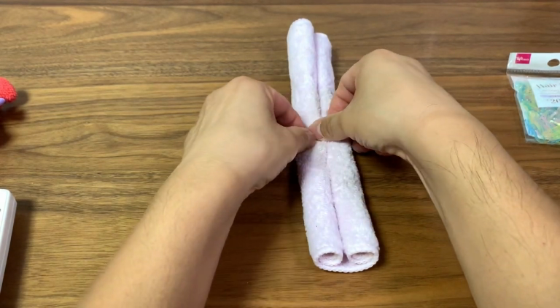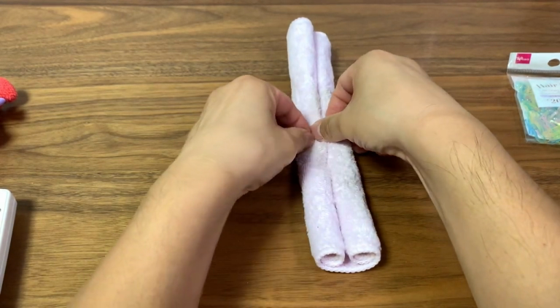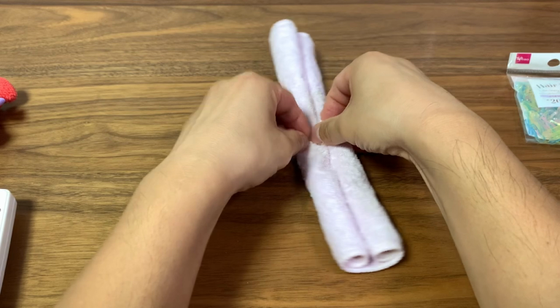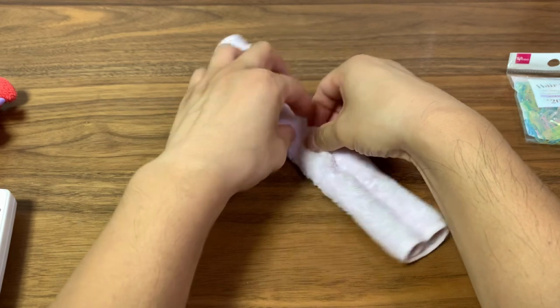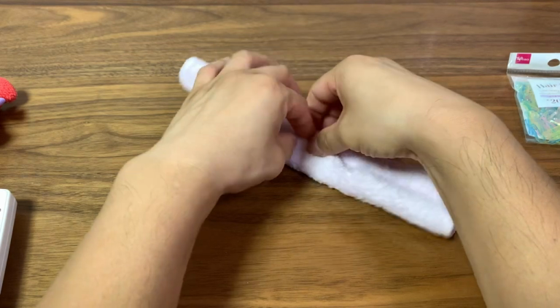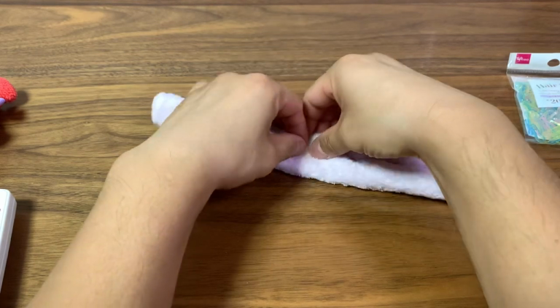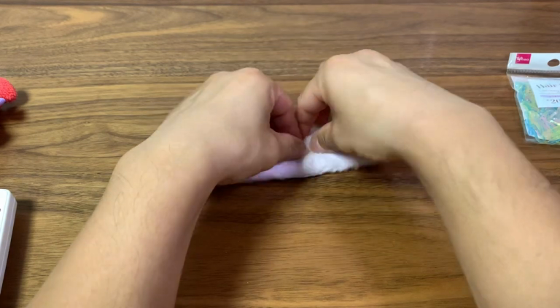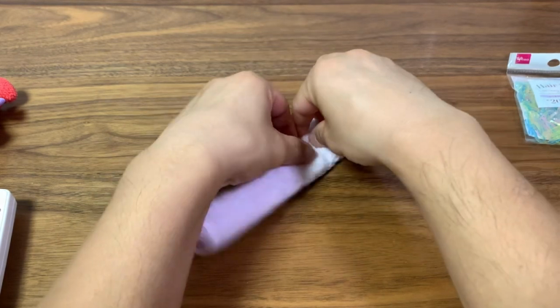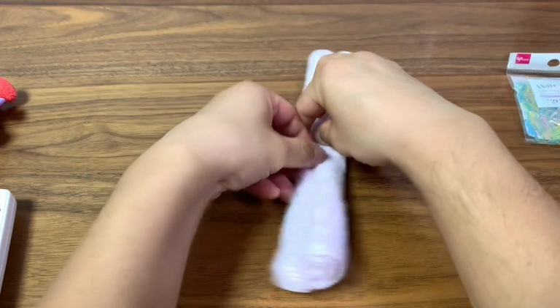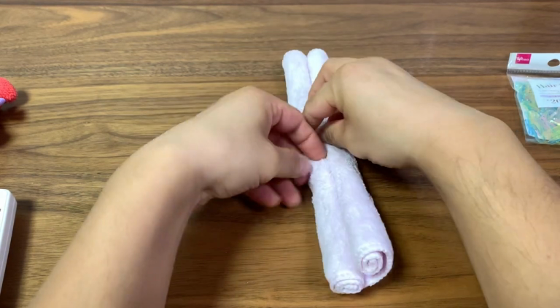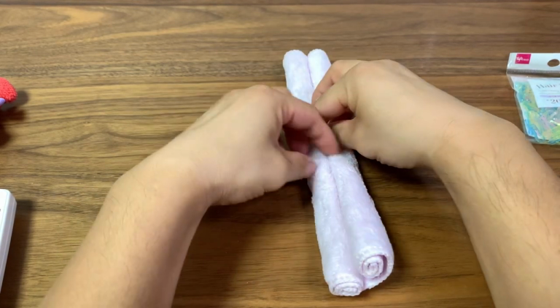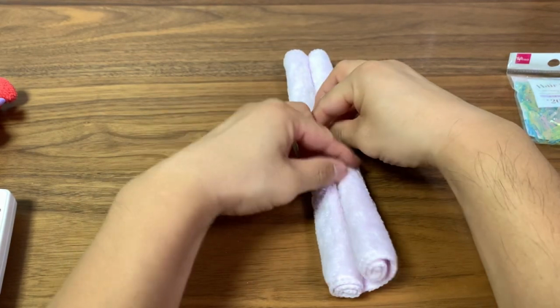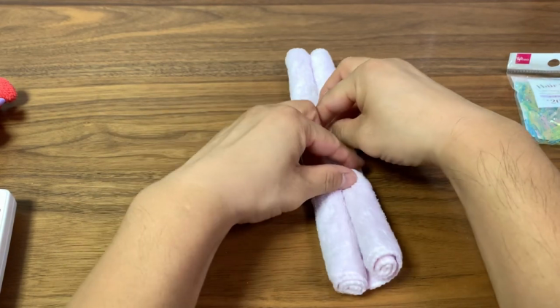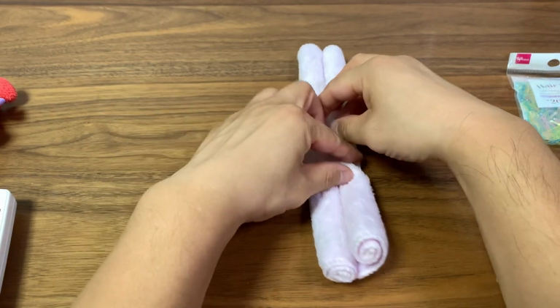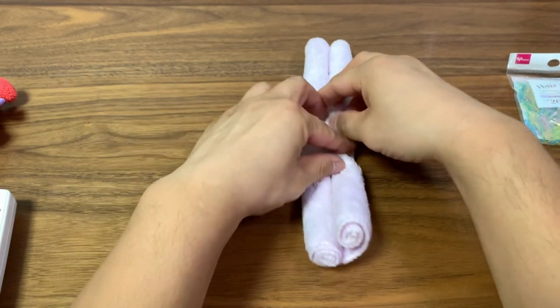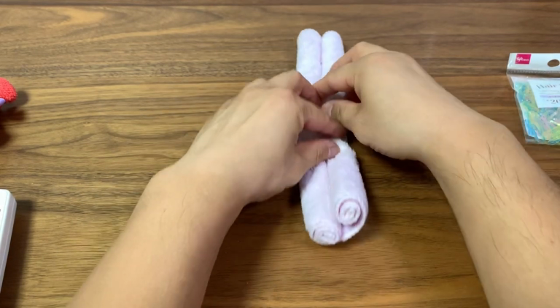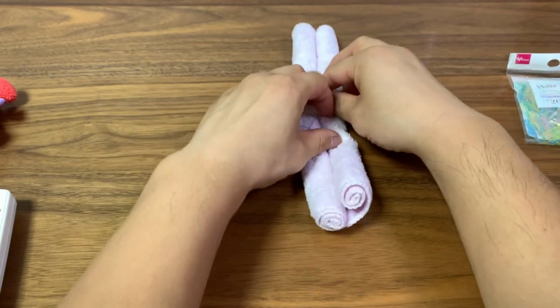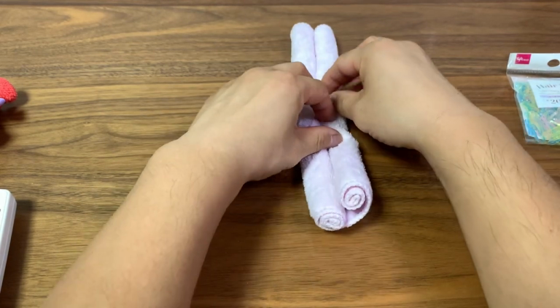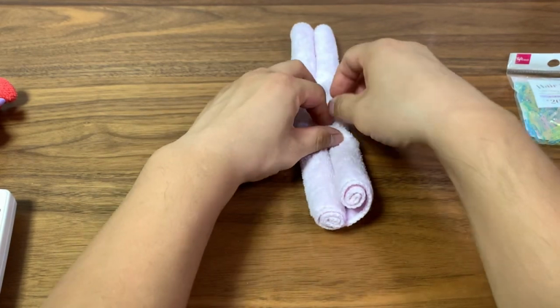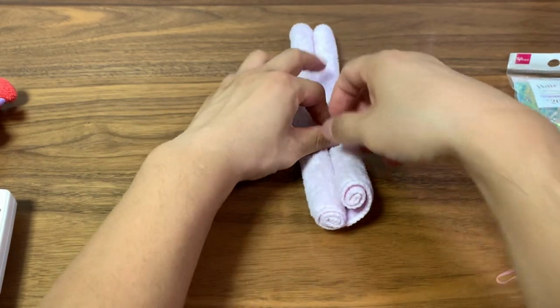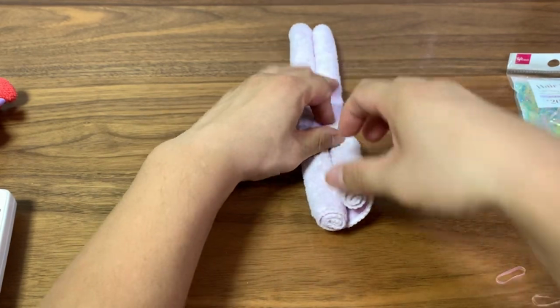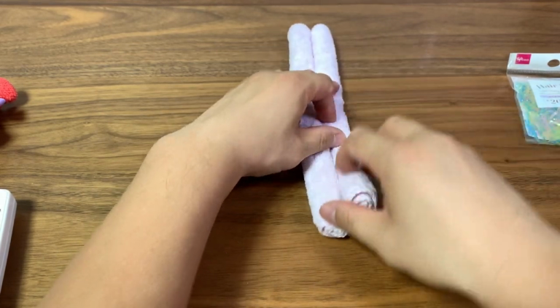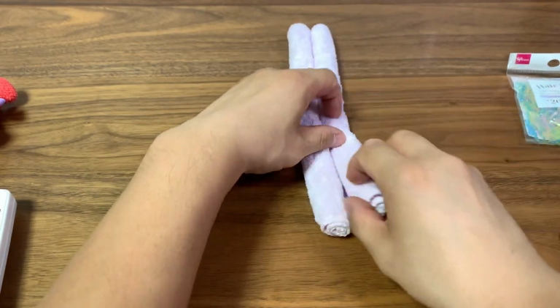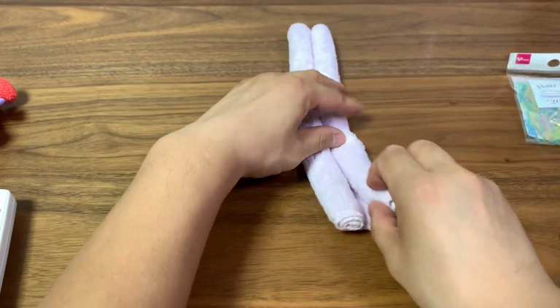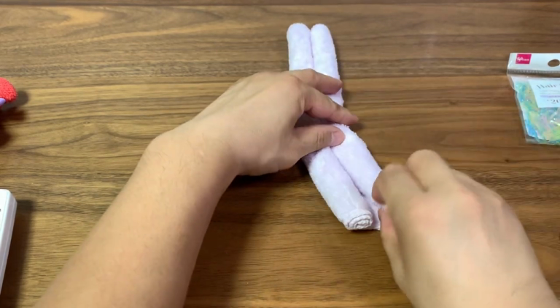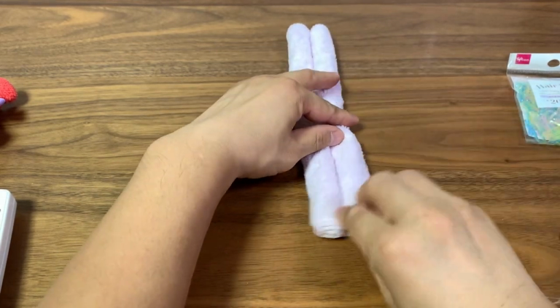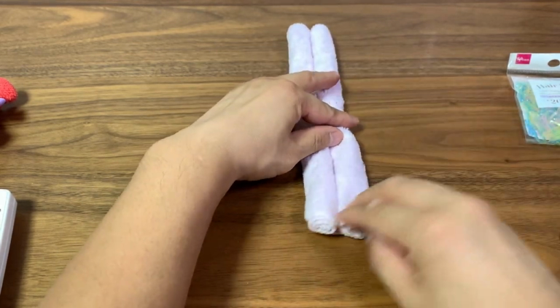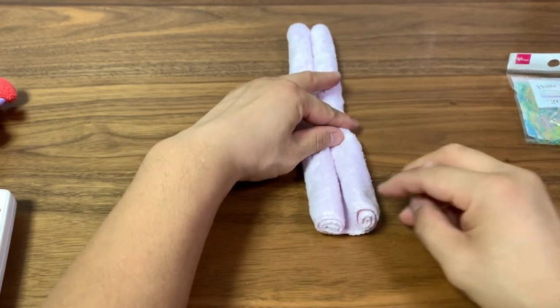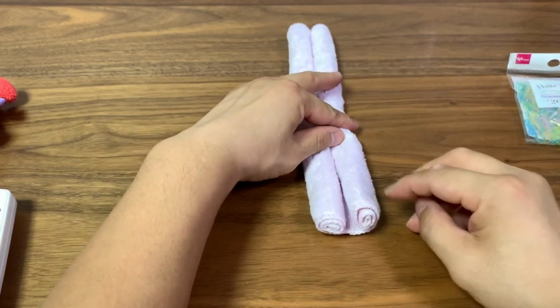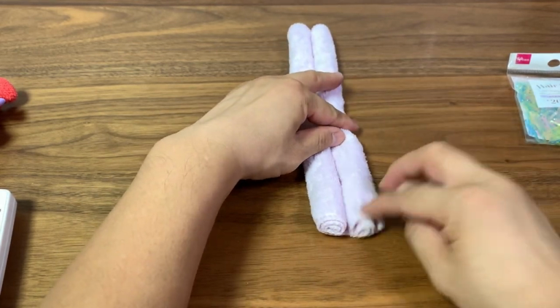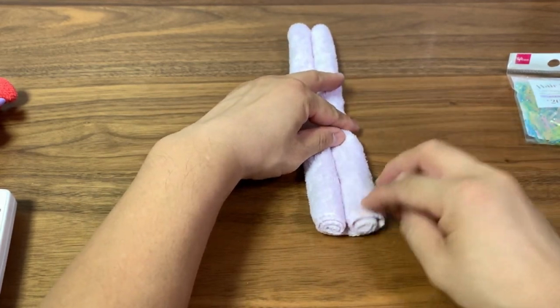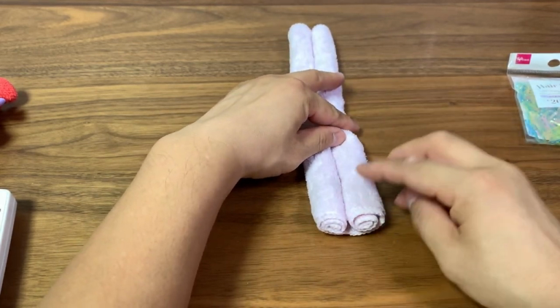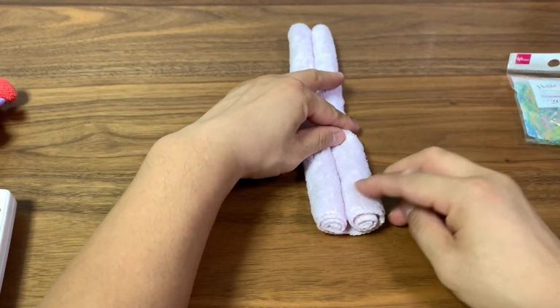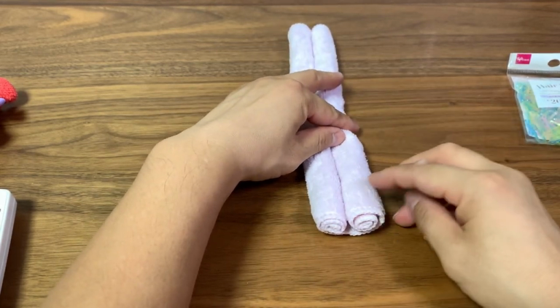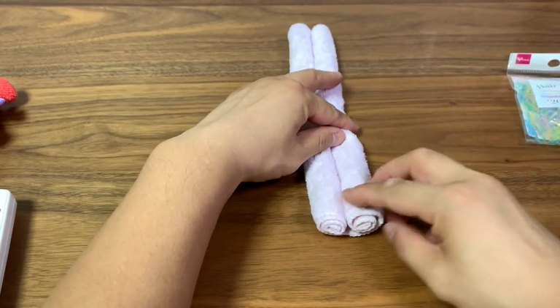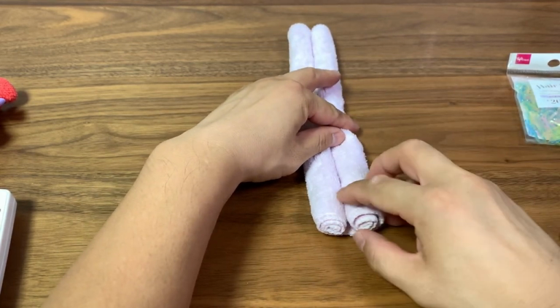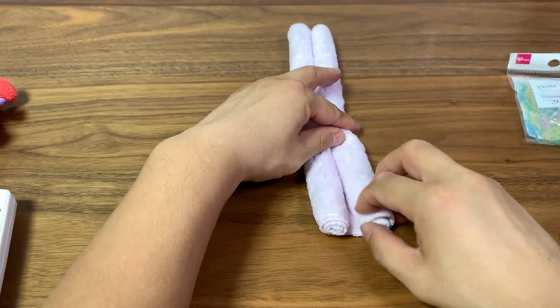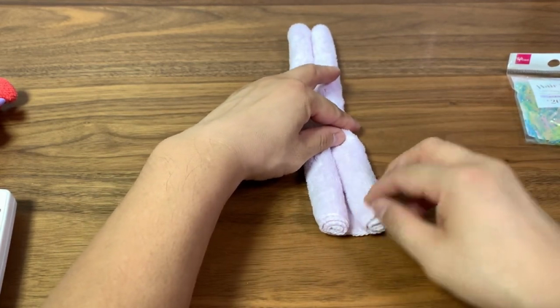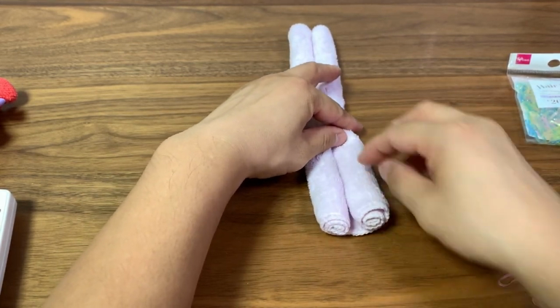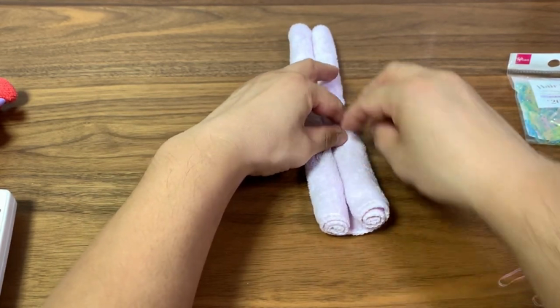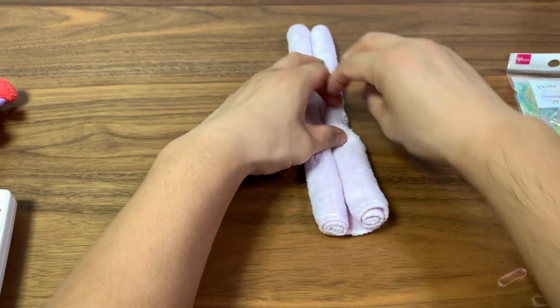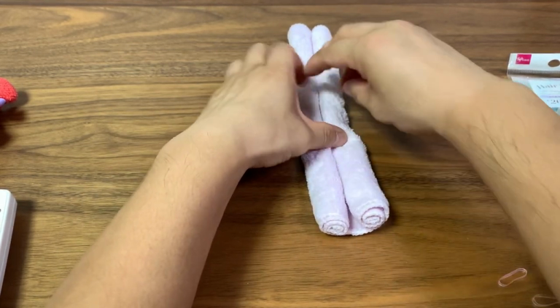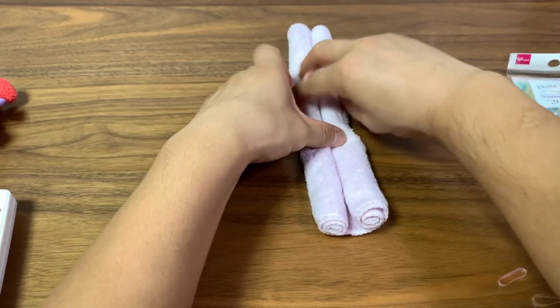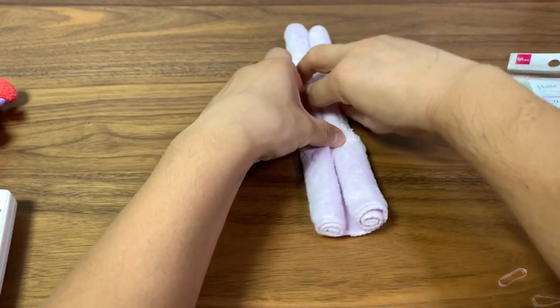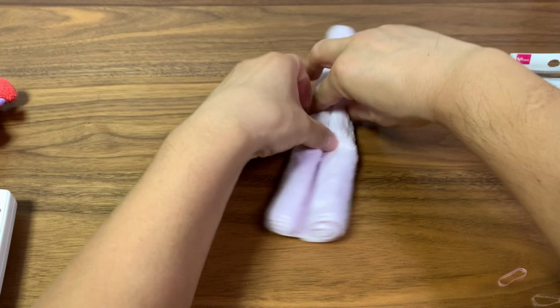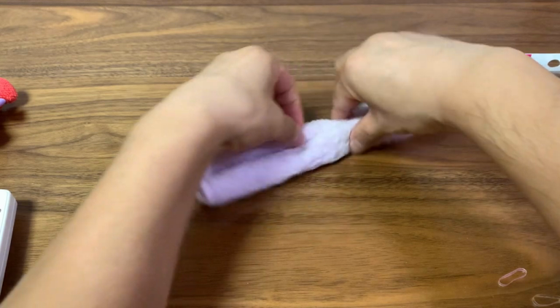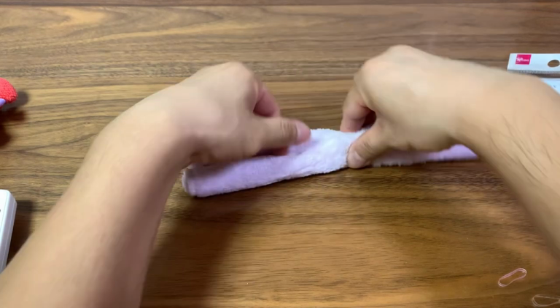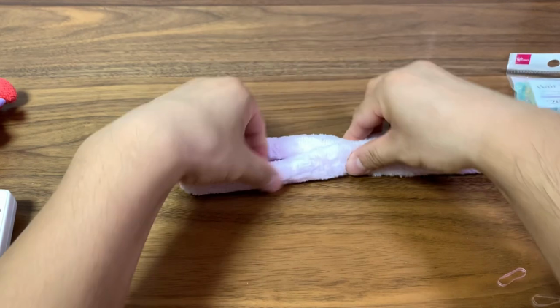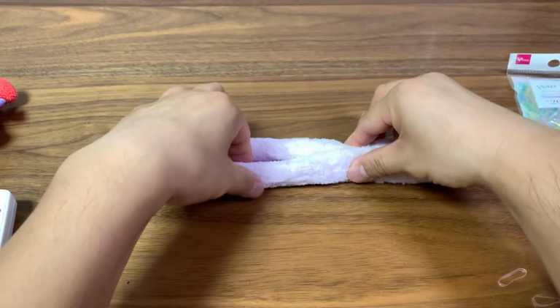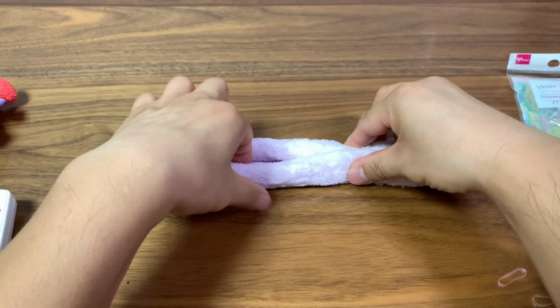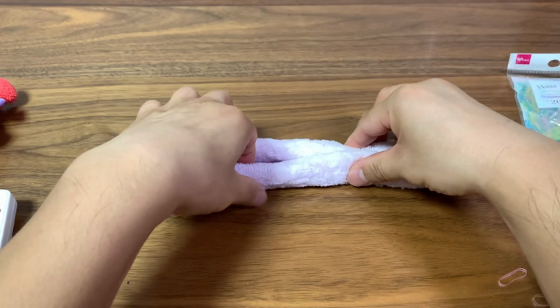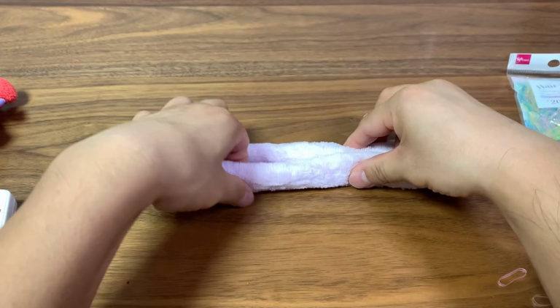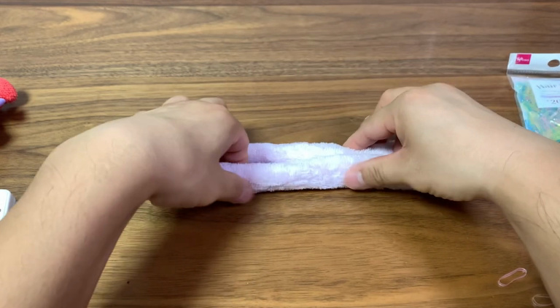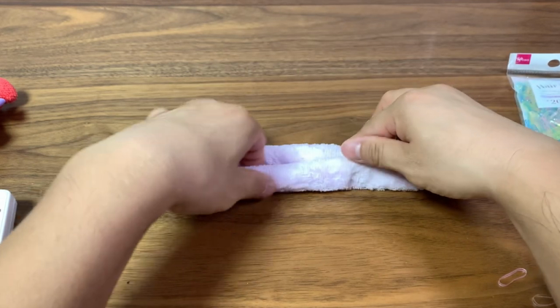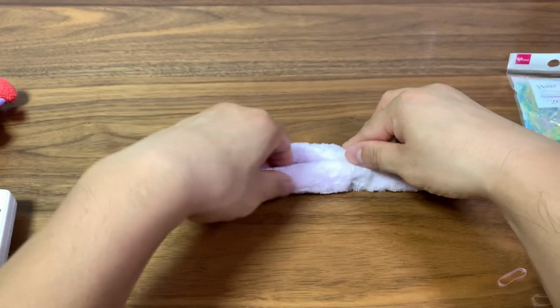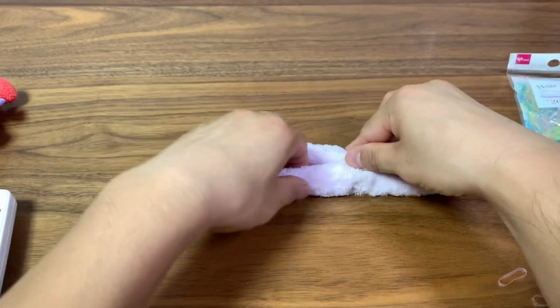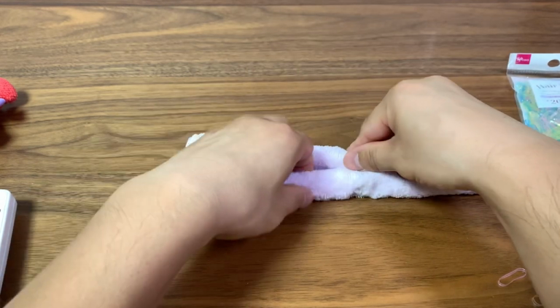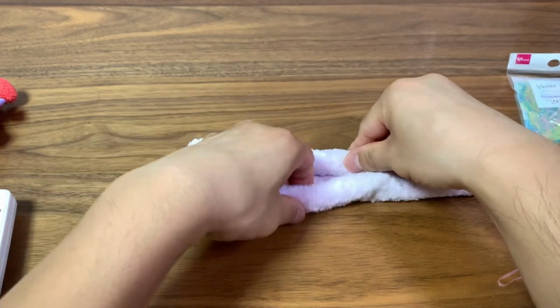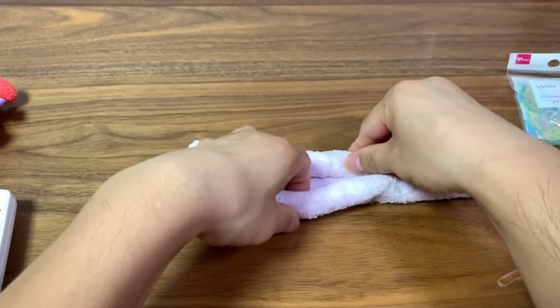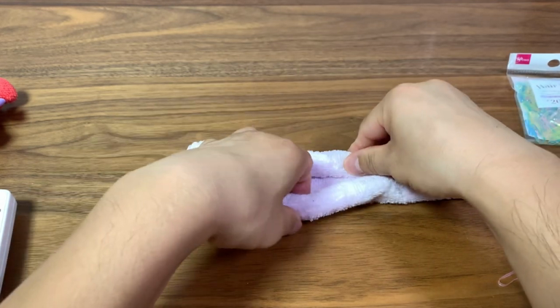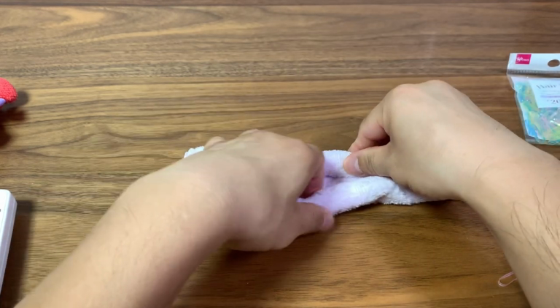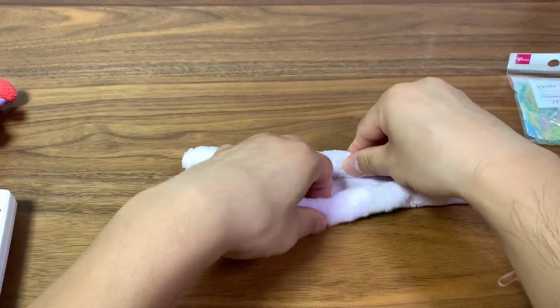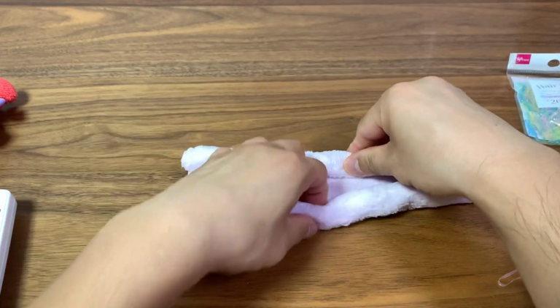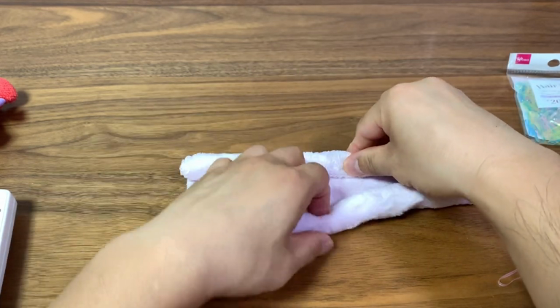The right one is kind of loose as you can see, so we're going to redo that side.